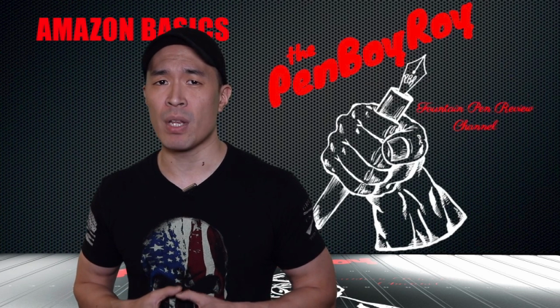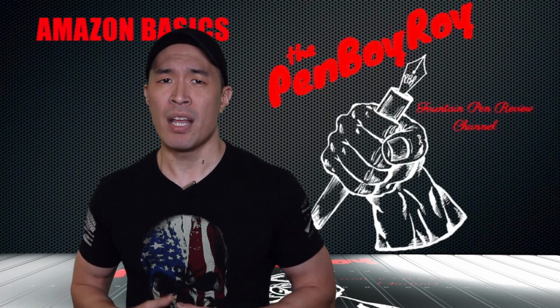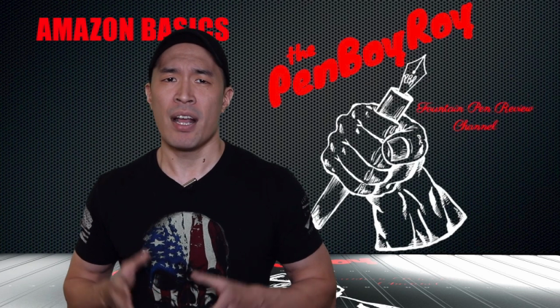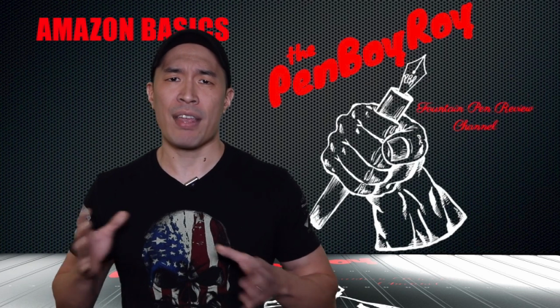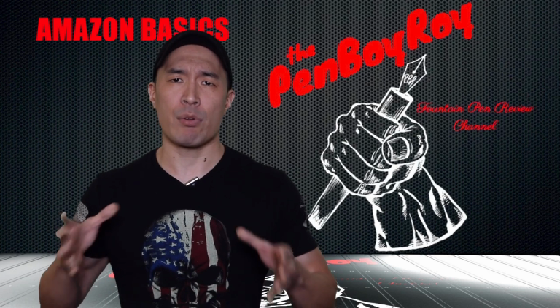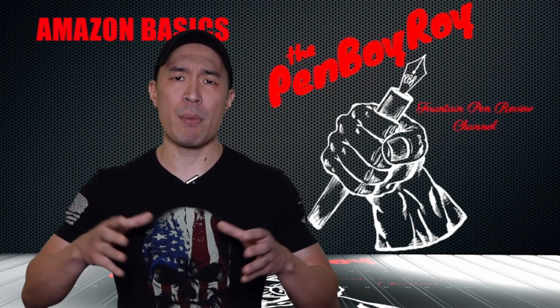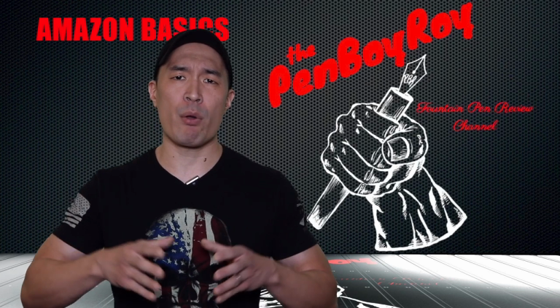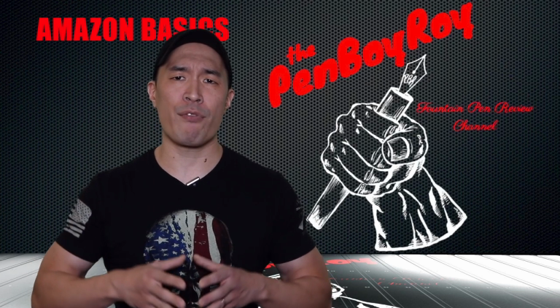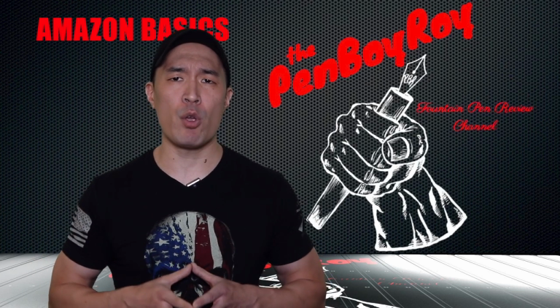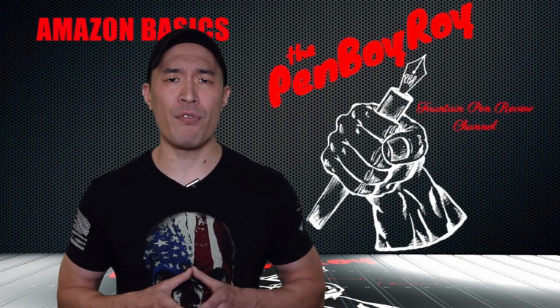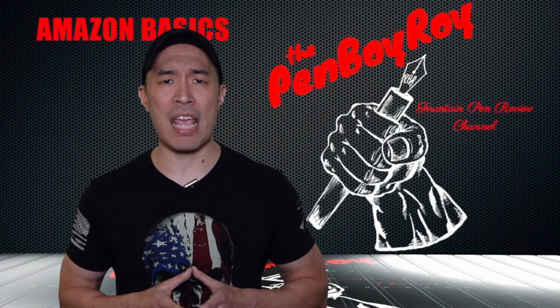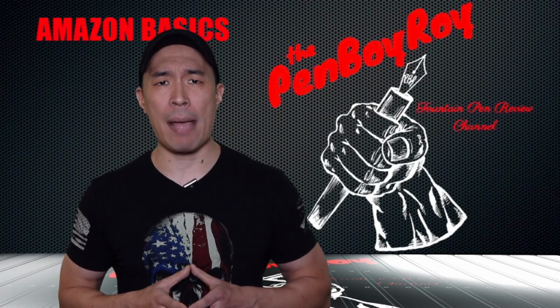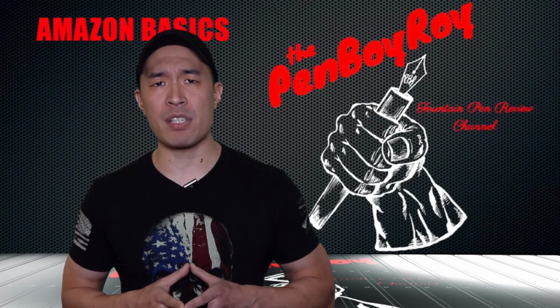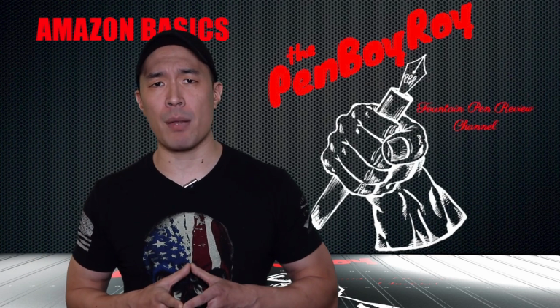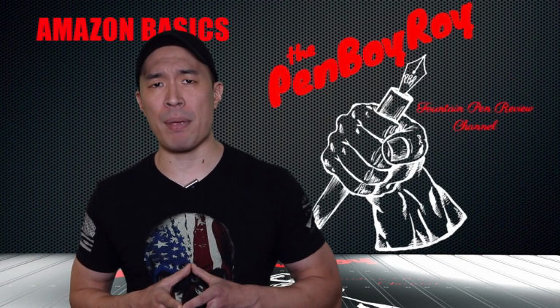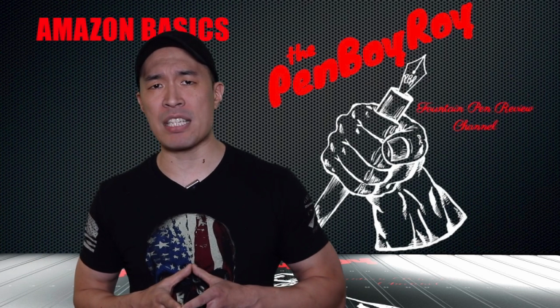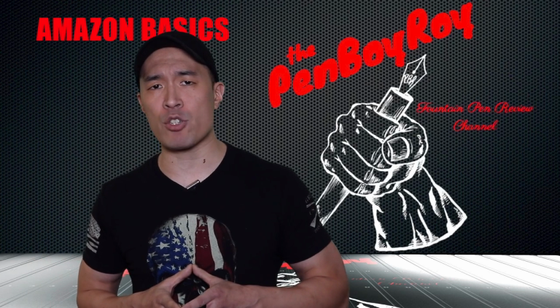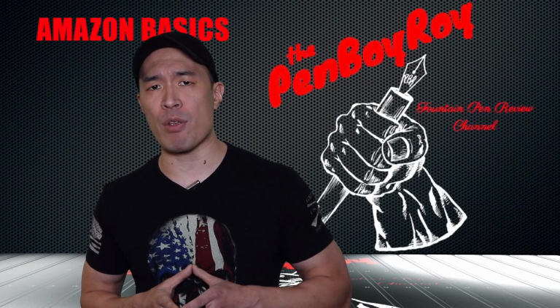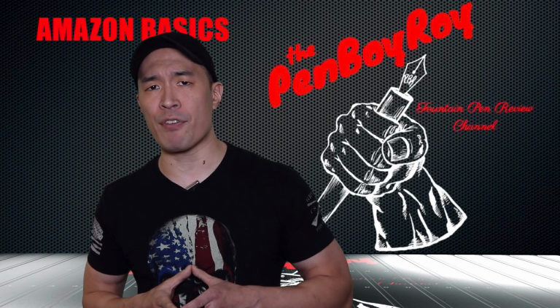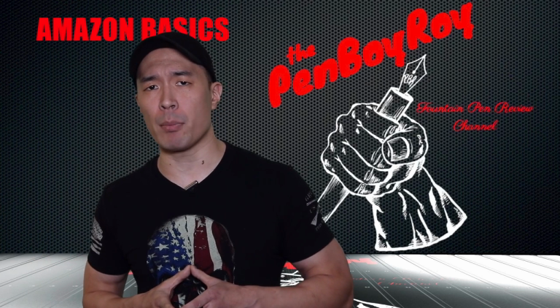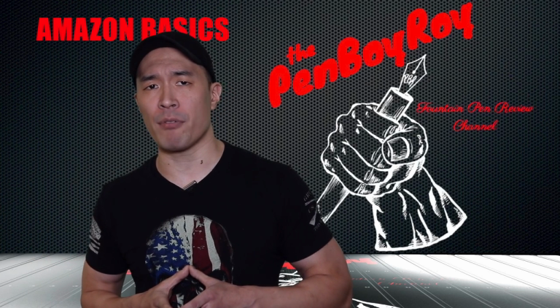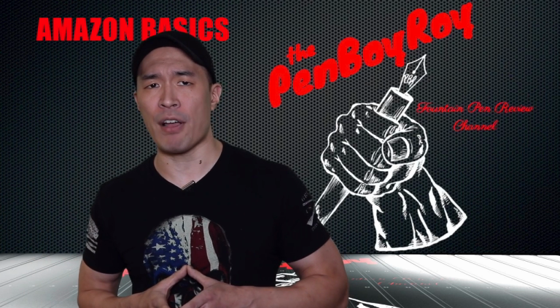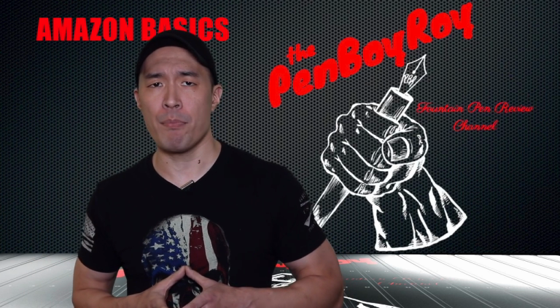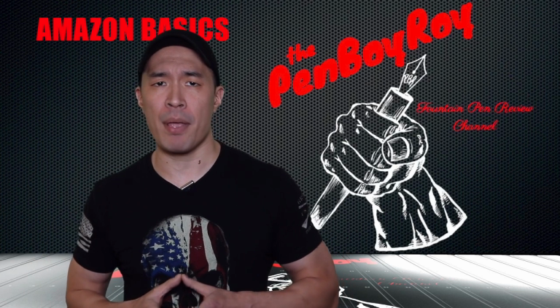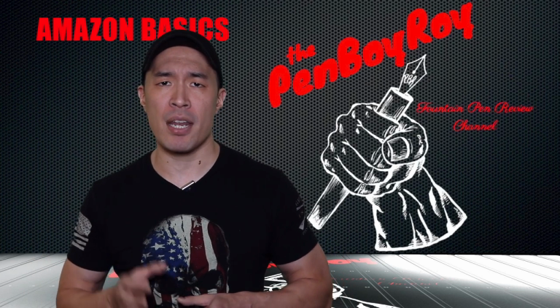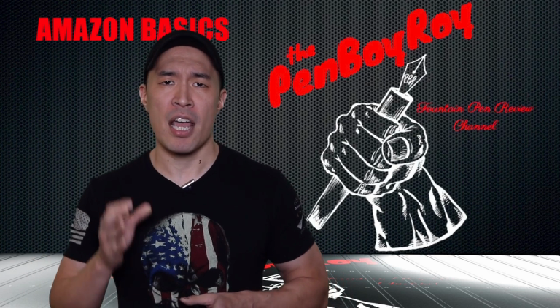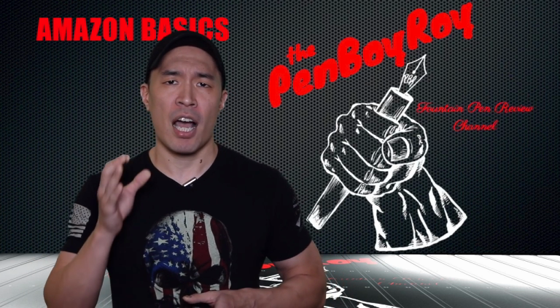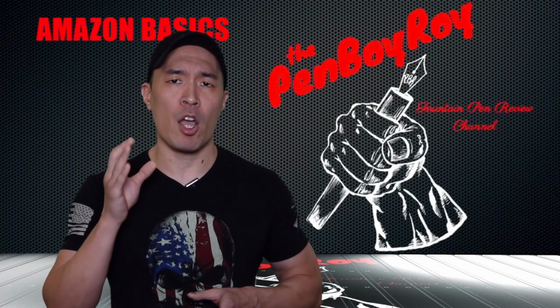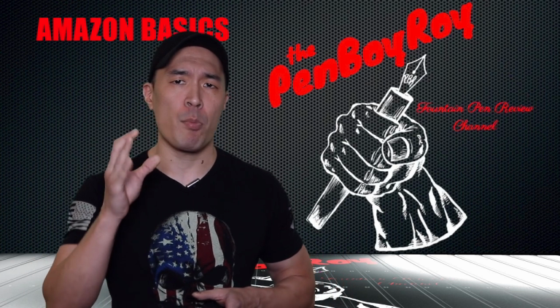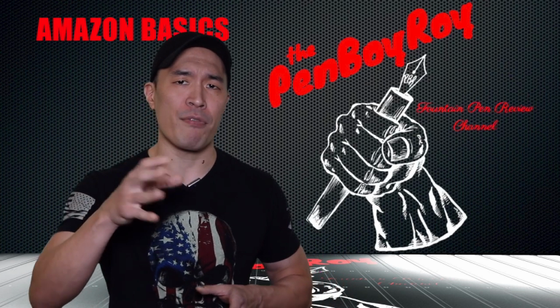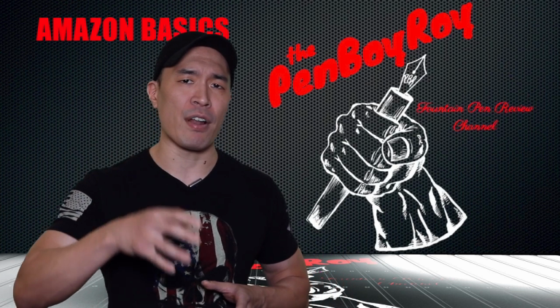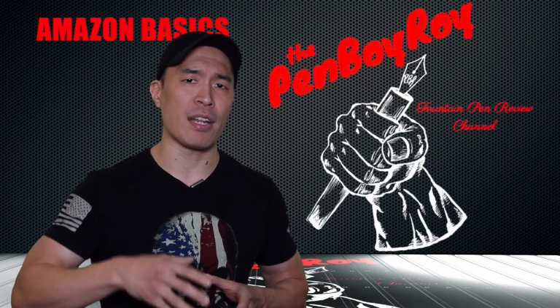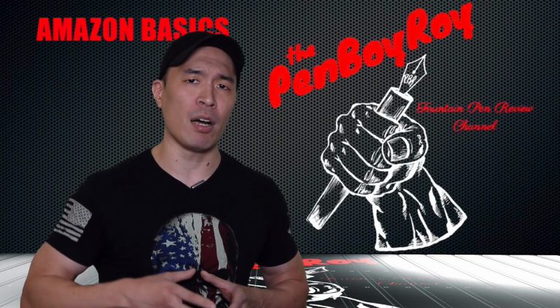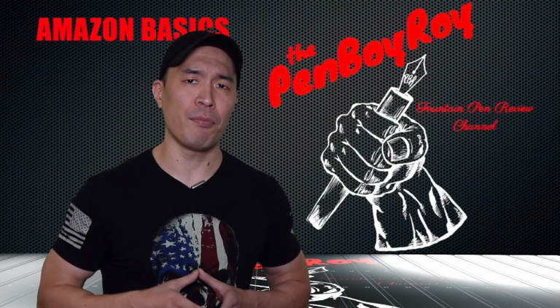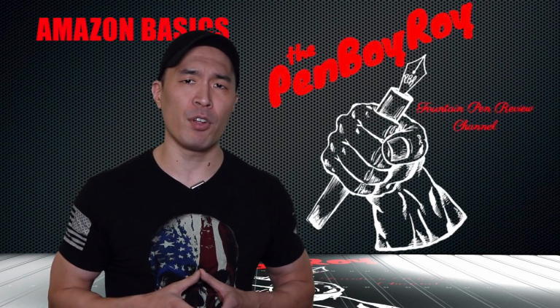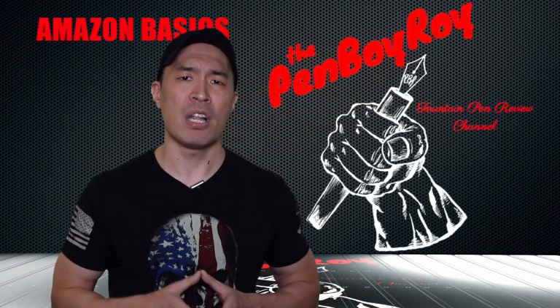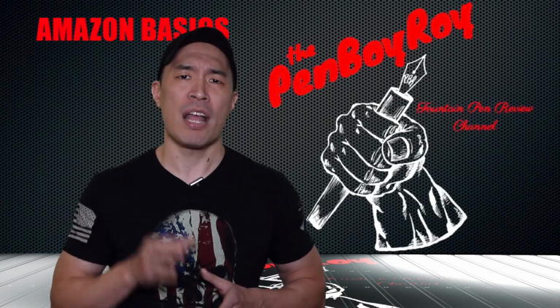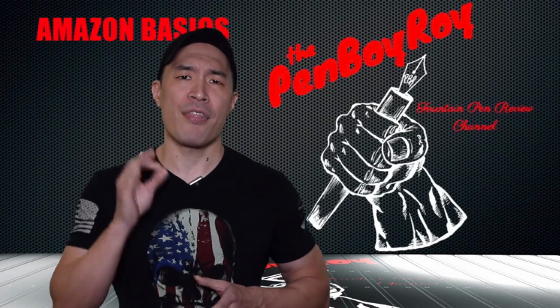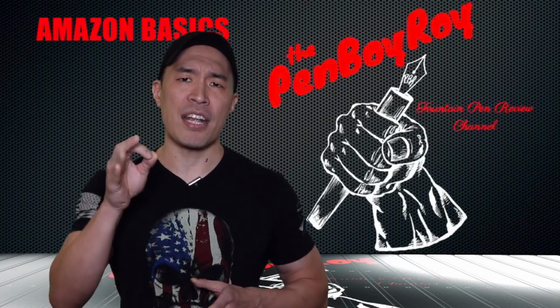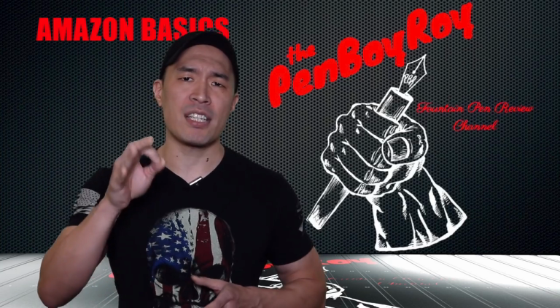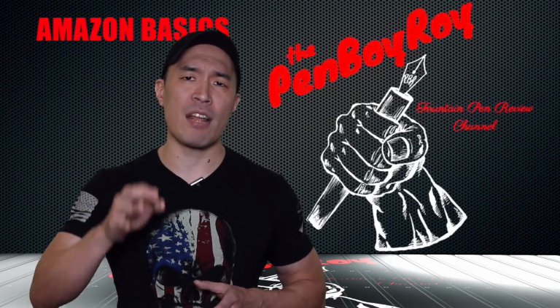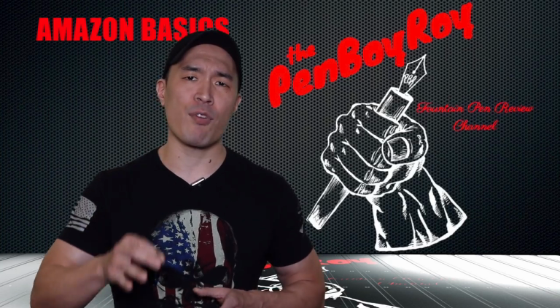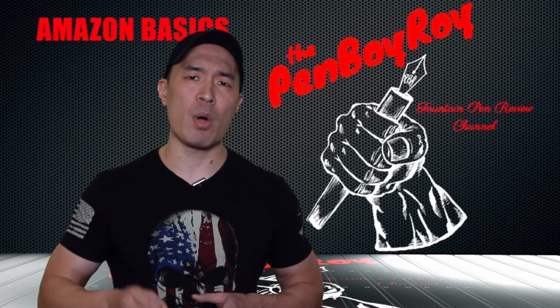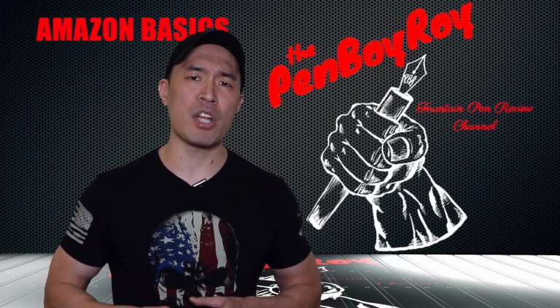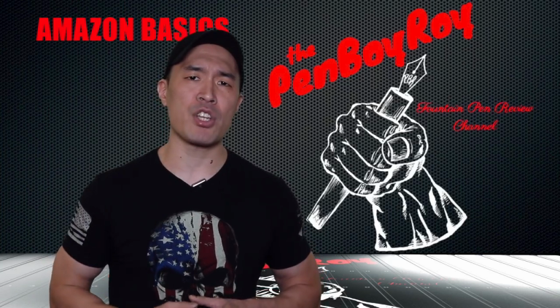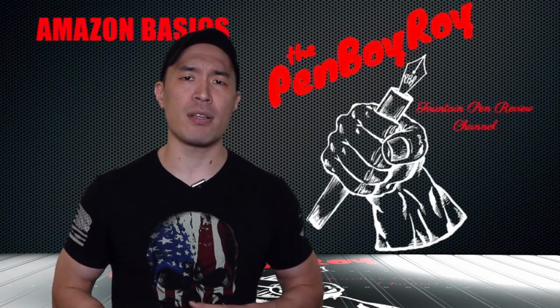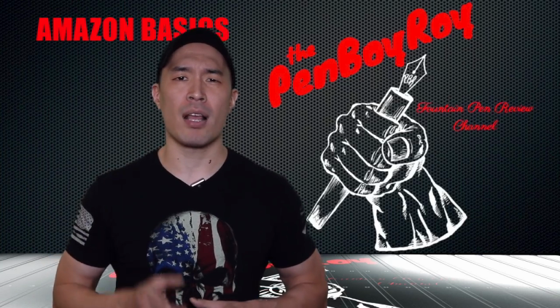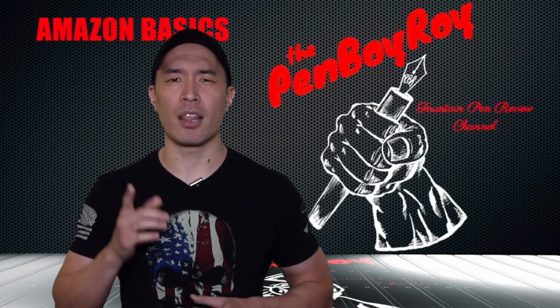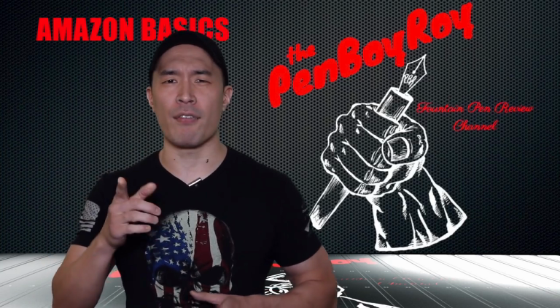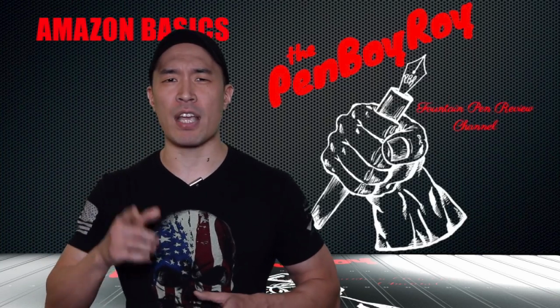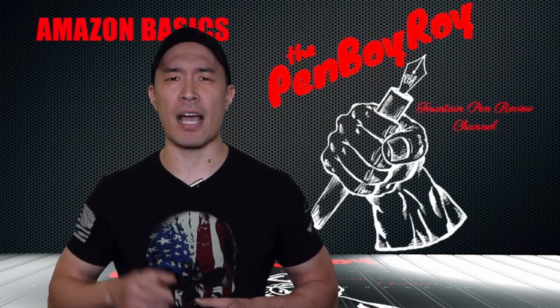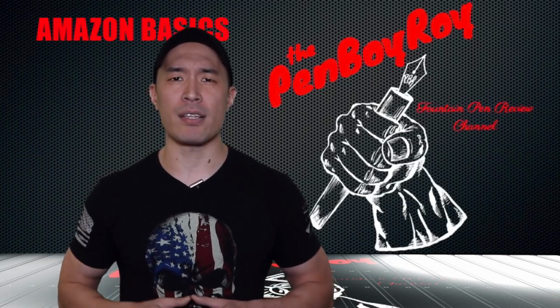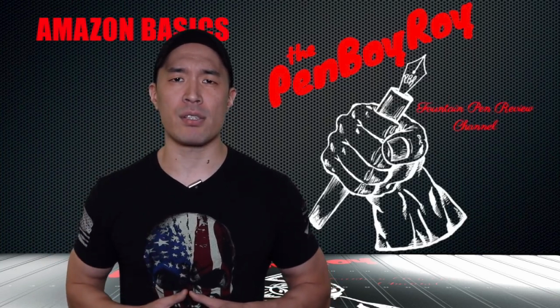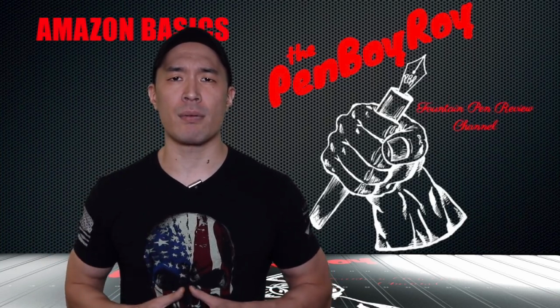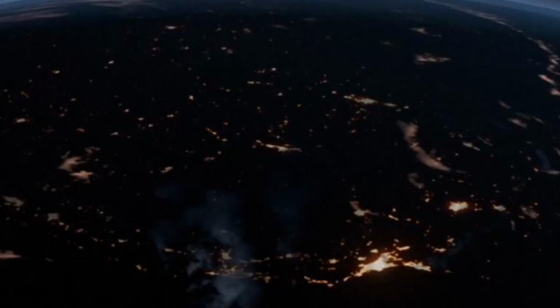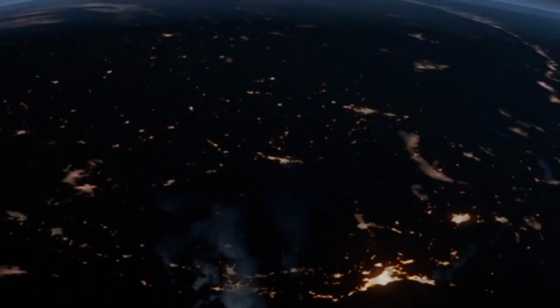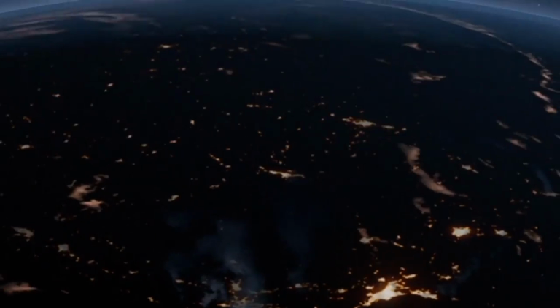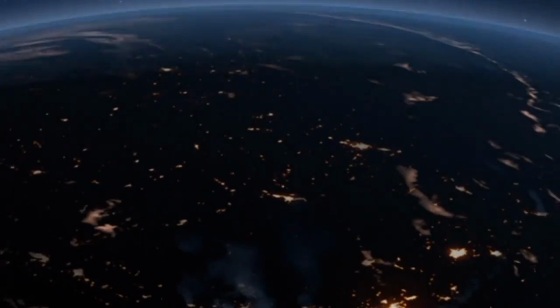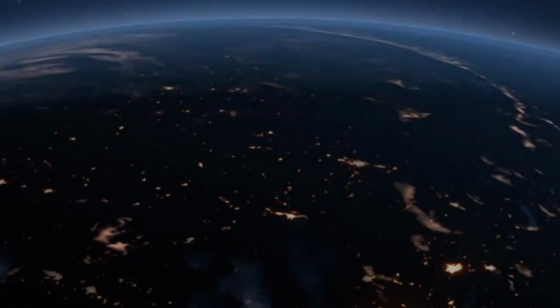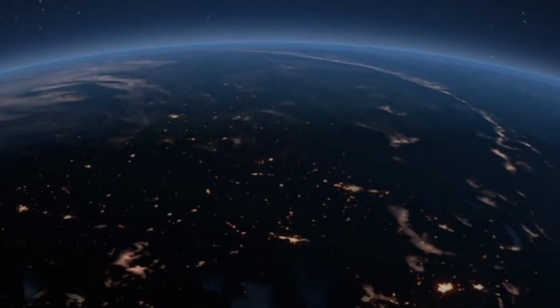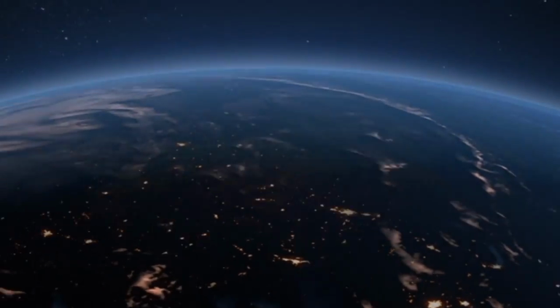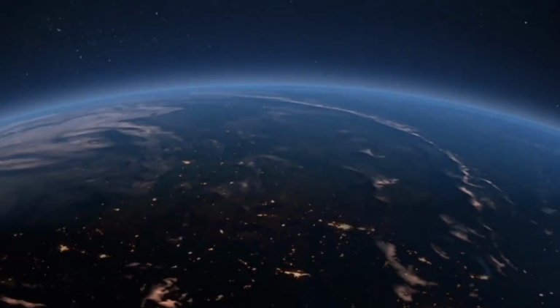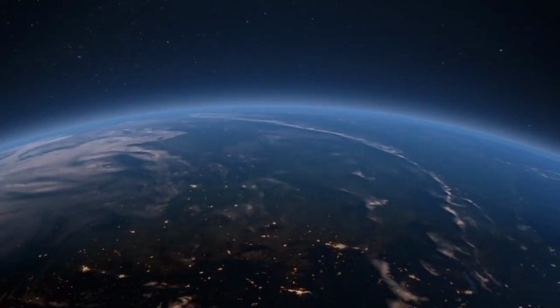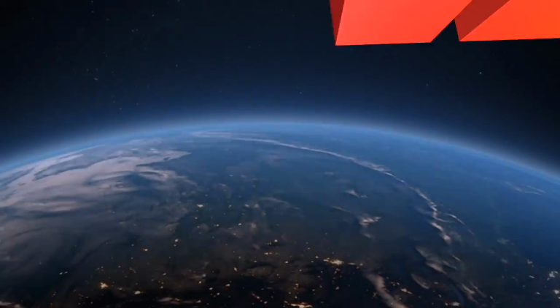That was my review of the Amazon Basics refillable fountain pen. I hope you found it helpful. Thanks again for watching. Love you guys. Be well. Be safe.